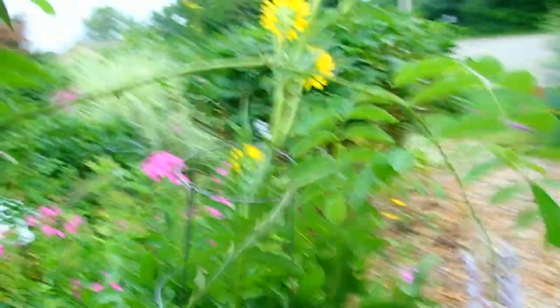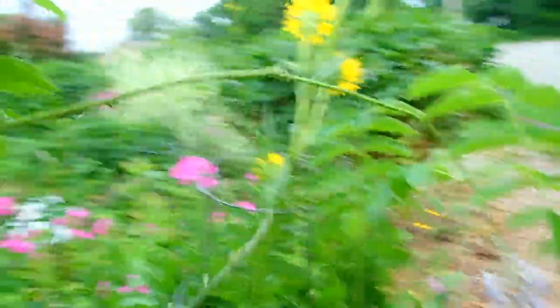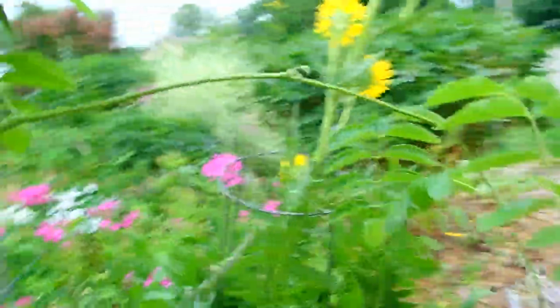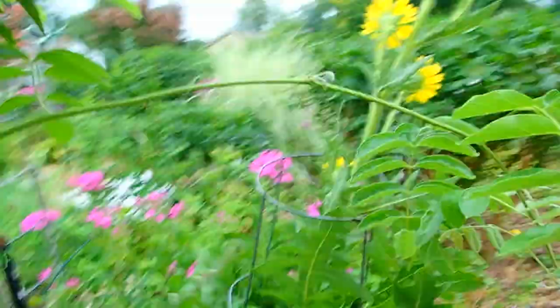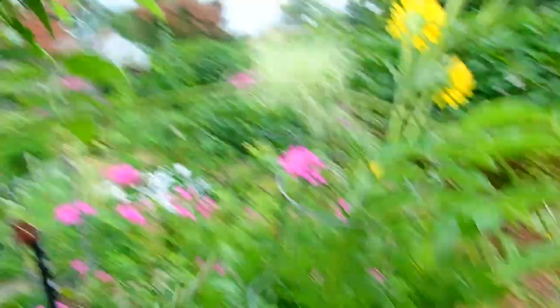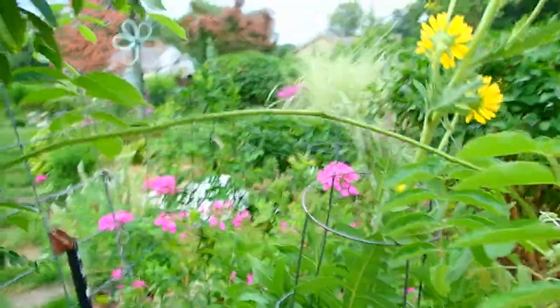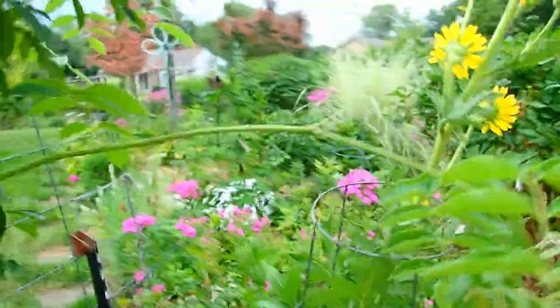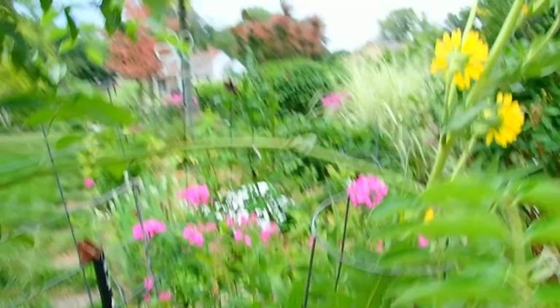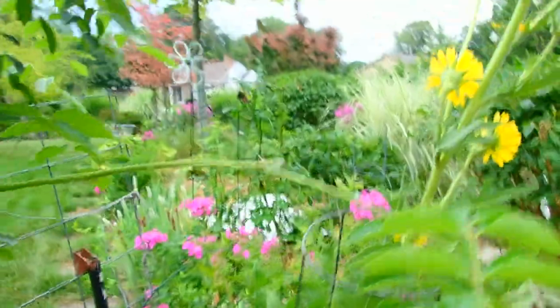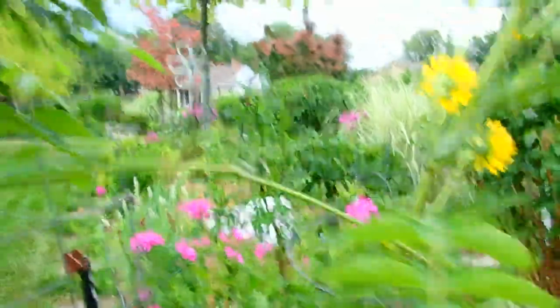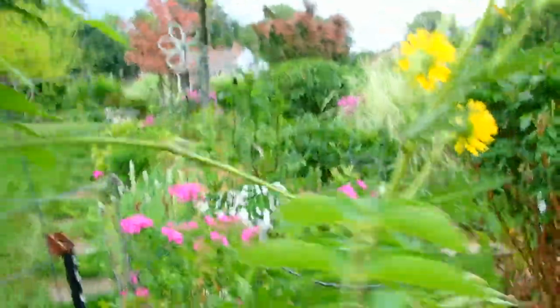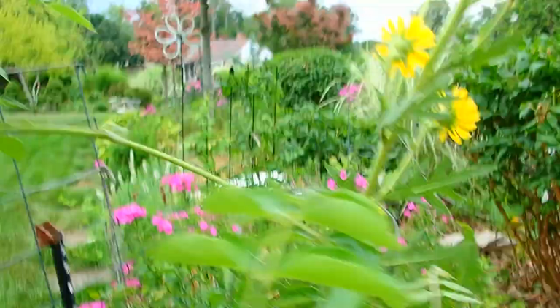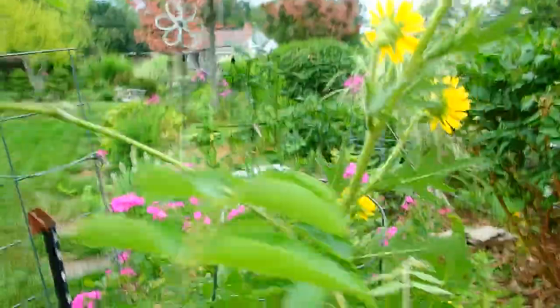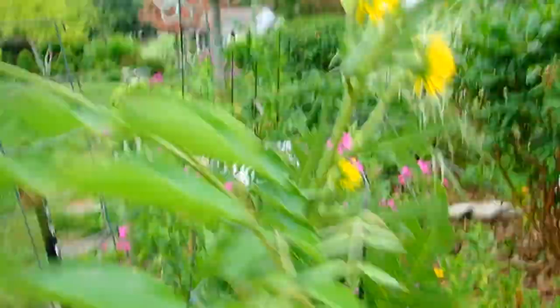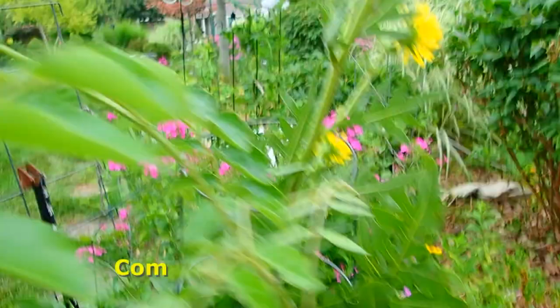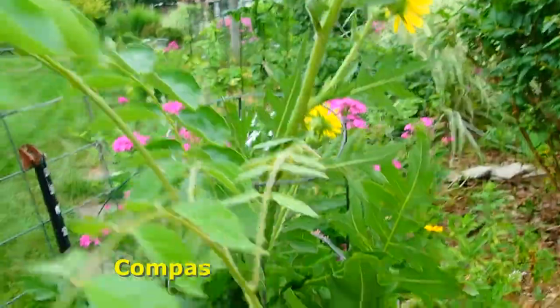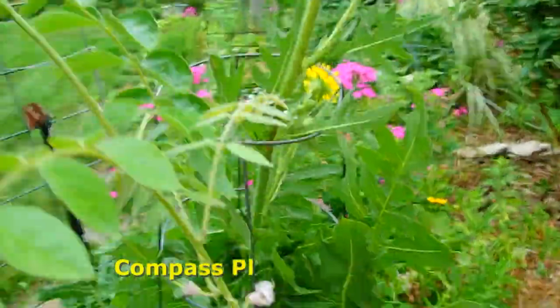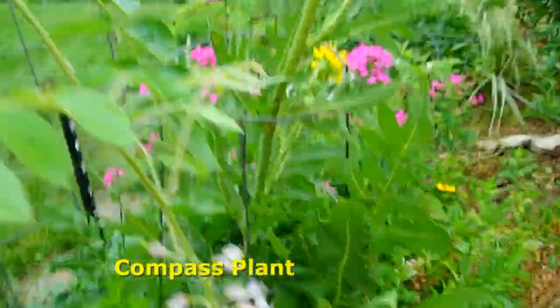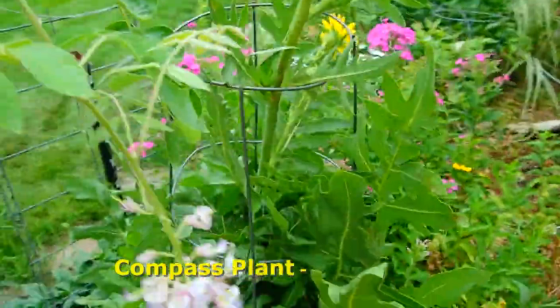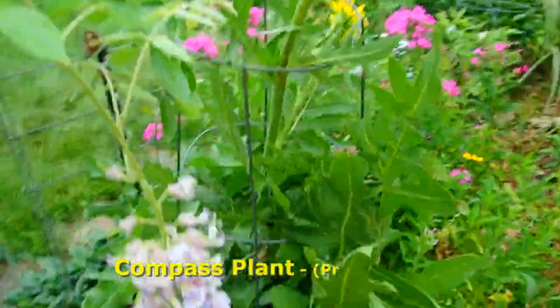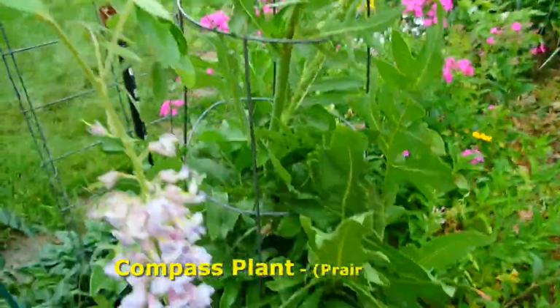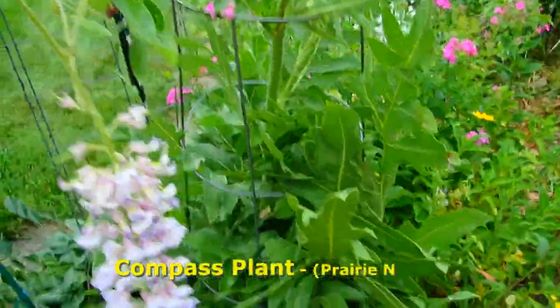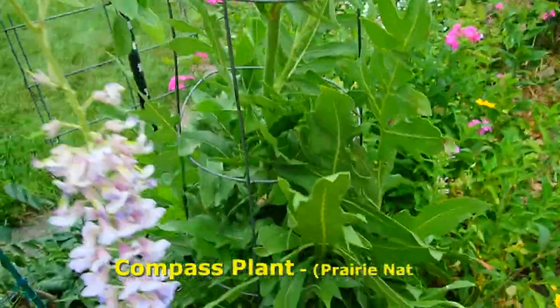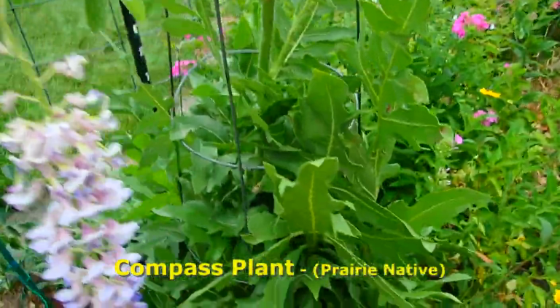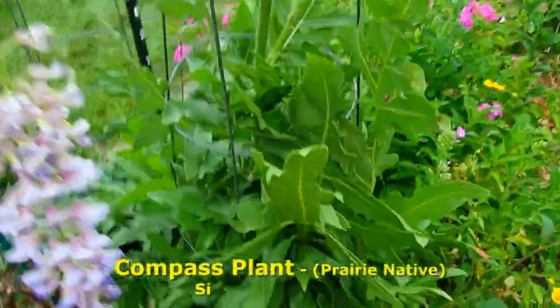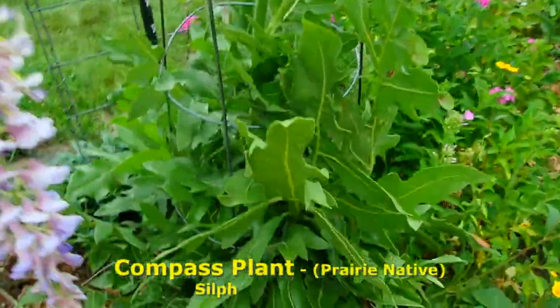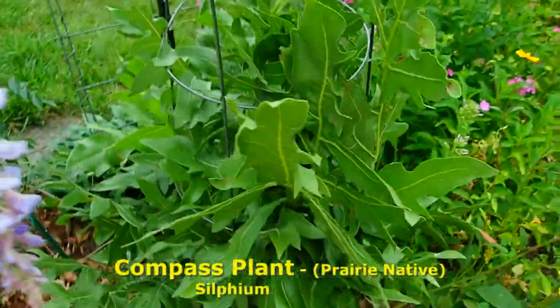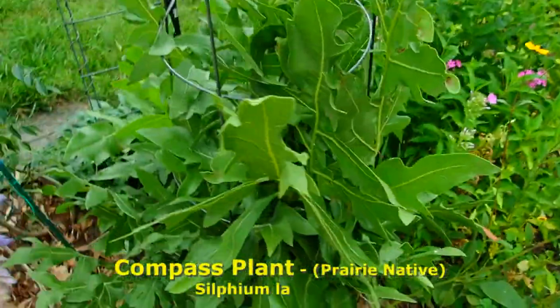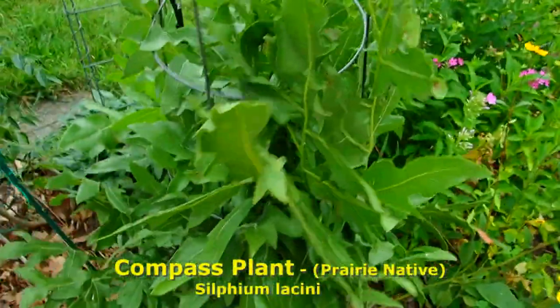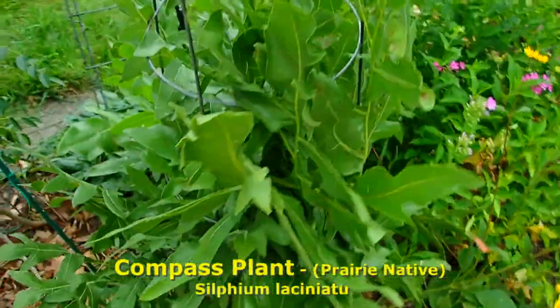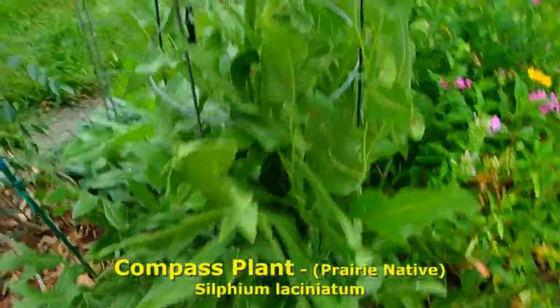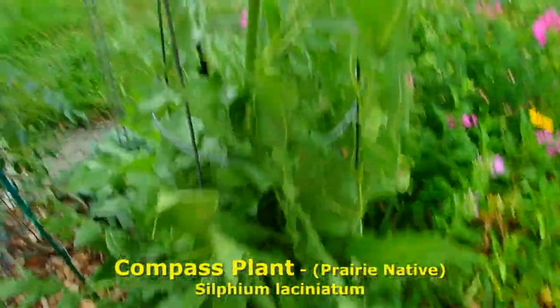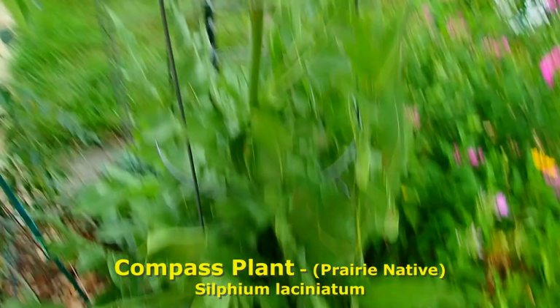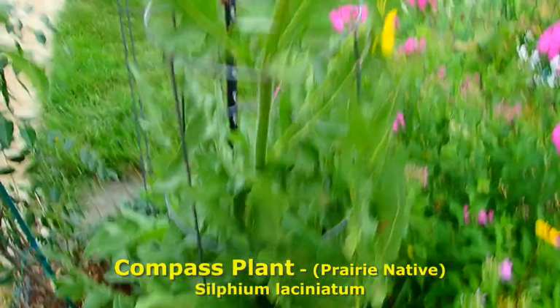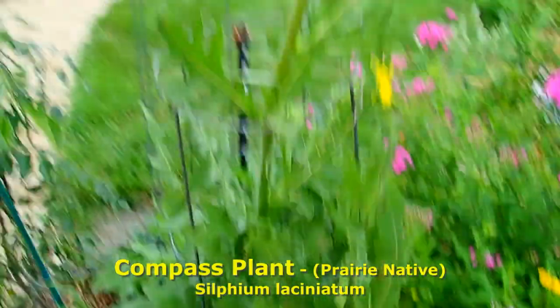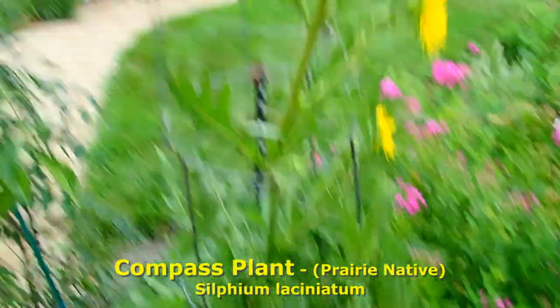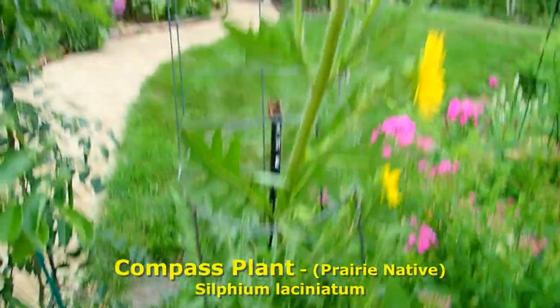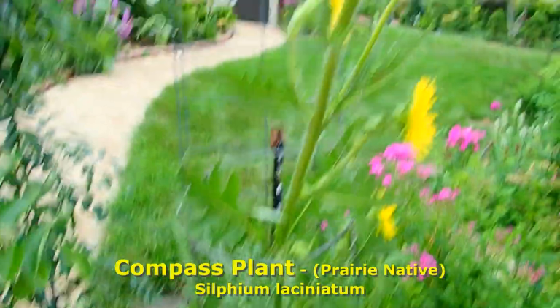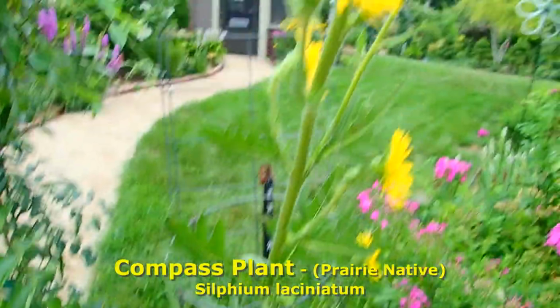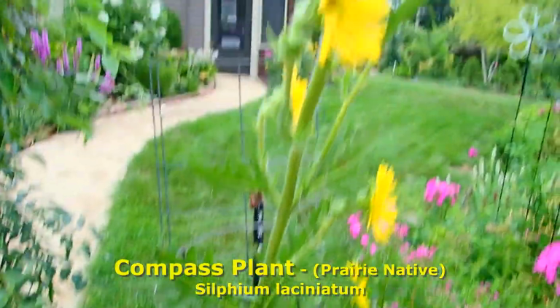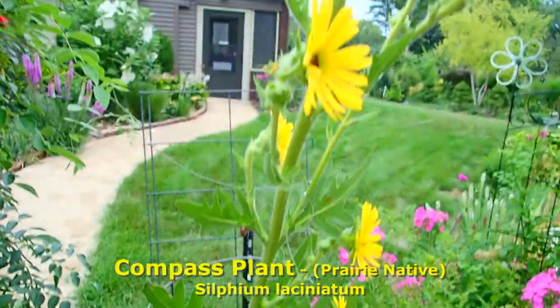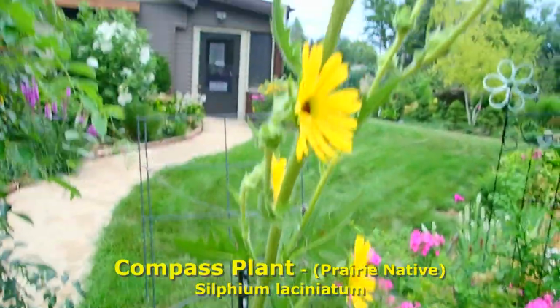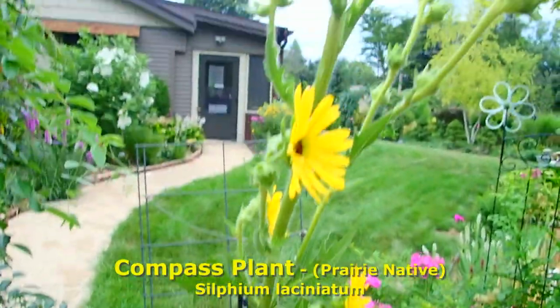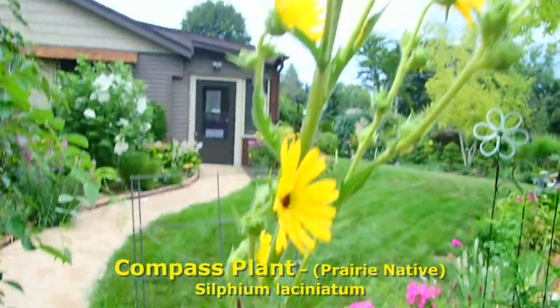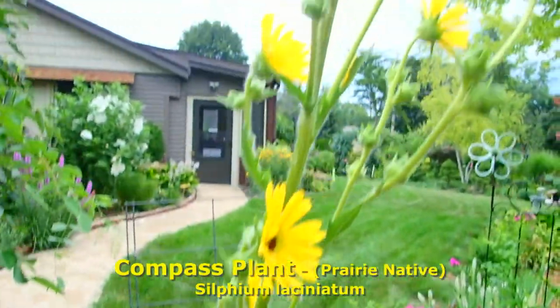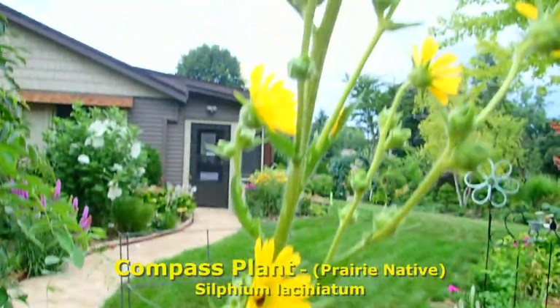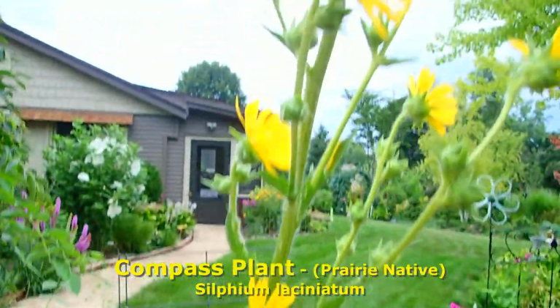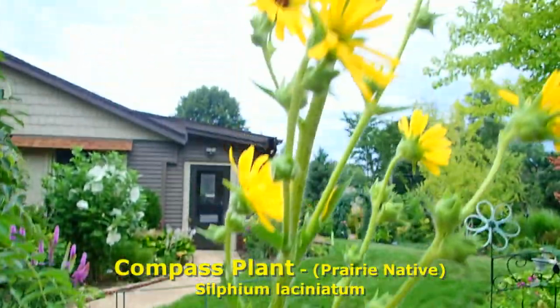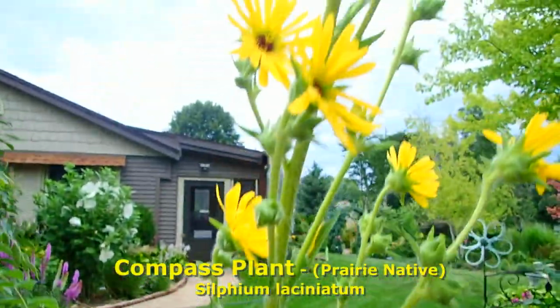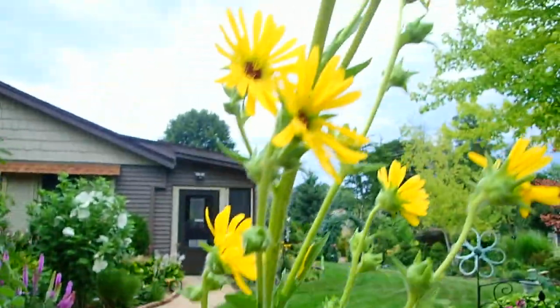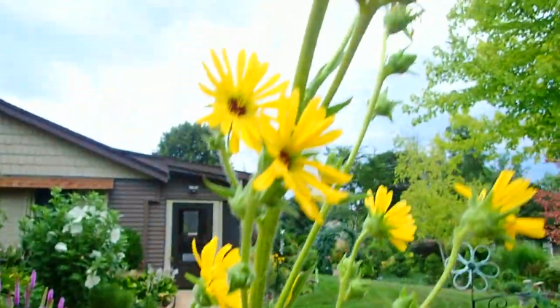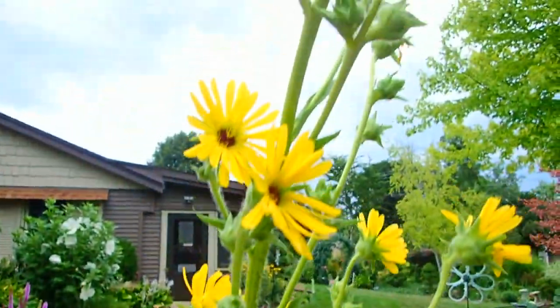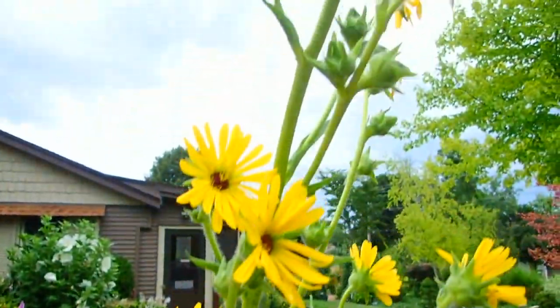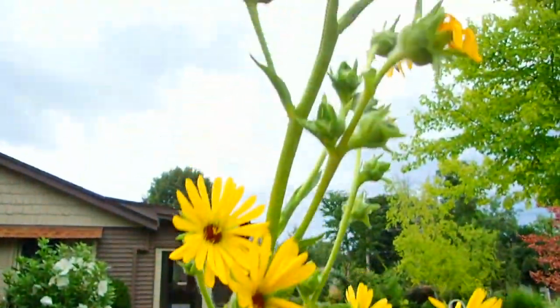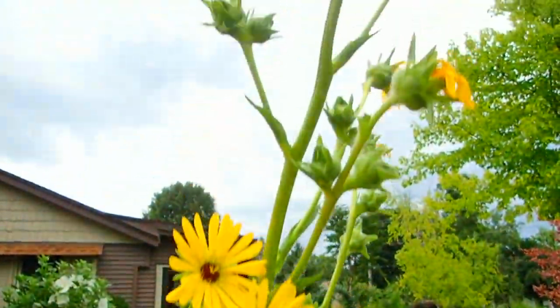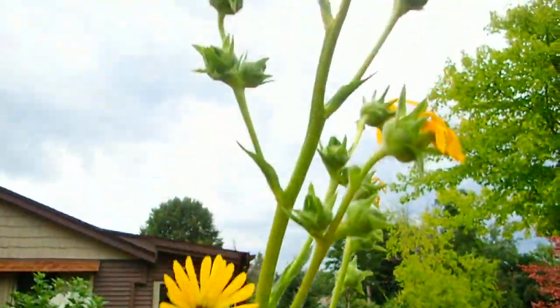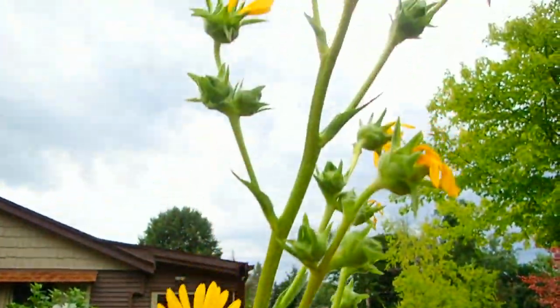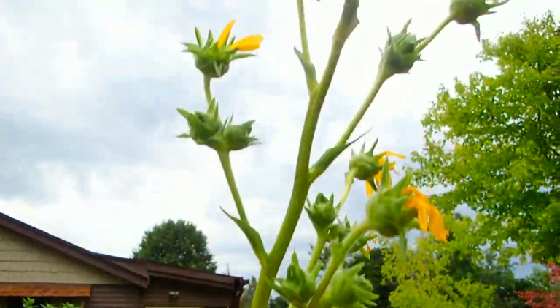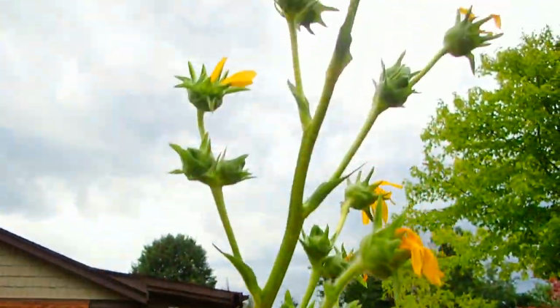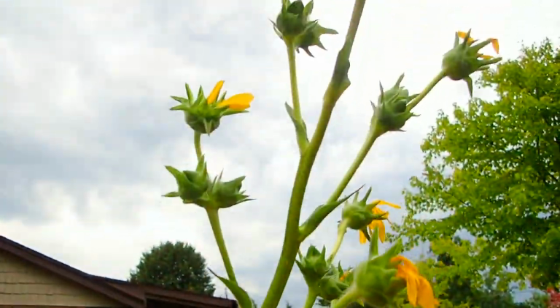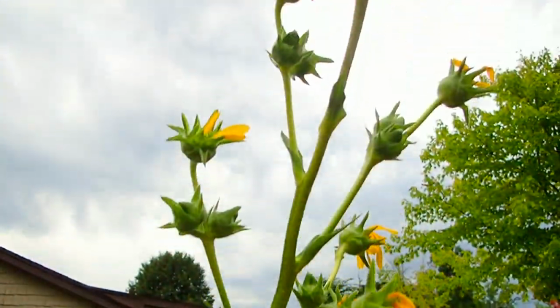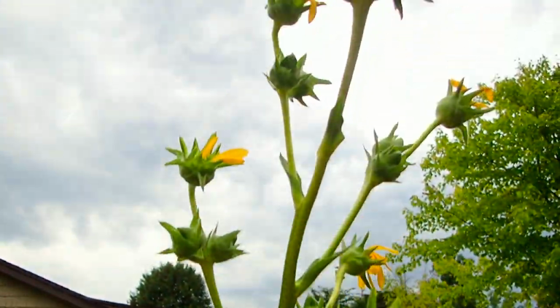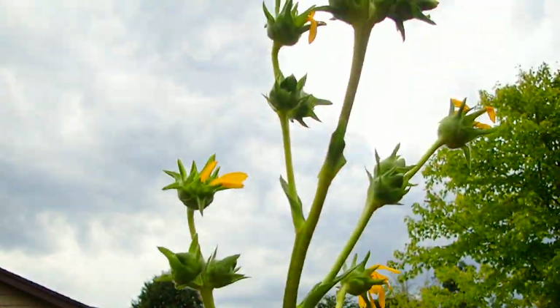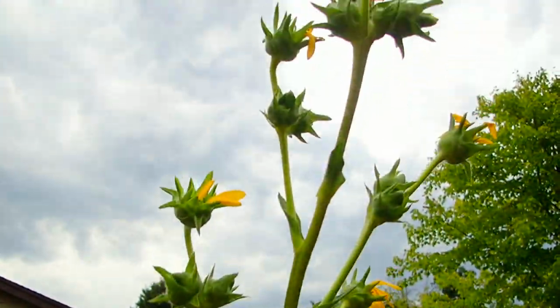This is compass plant — we've talked about it many a time. Right now it's probably seven feet tall.